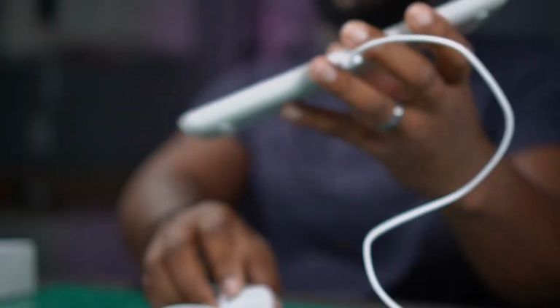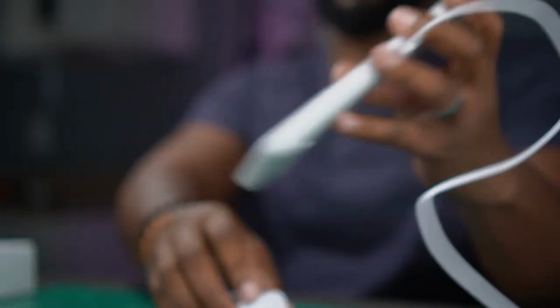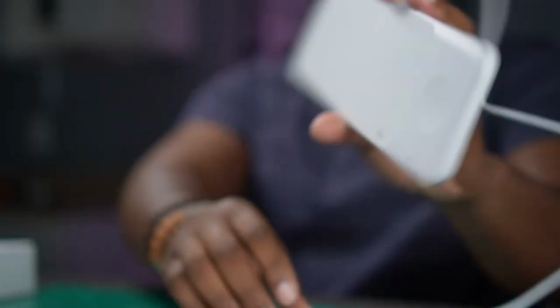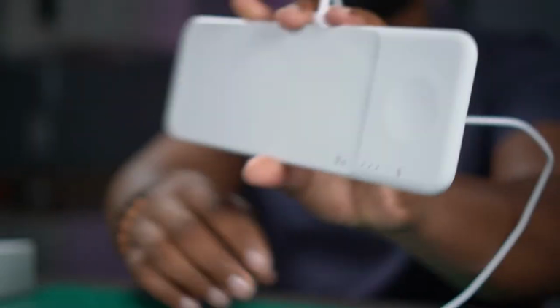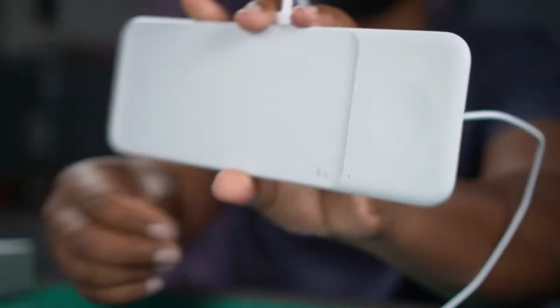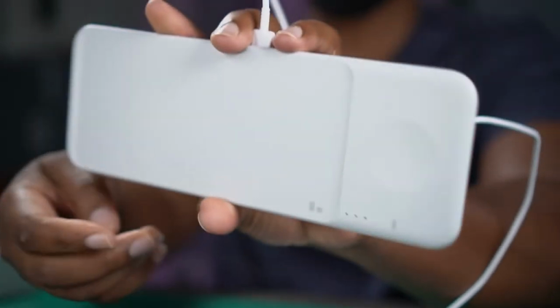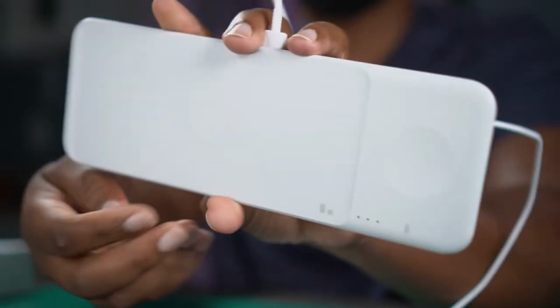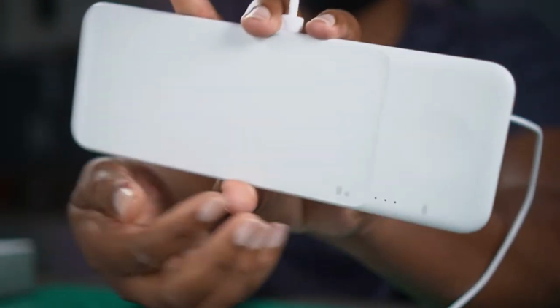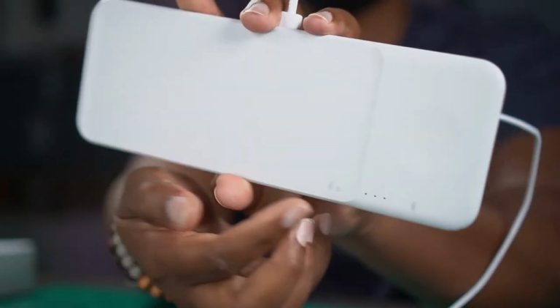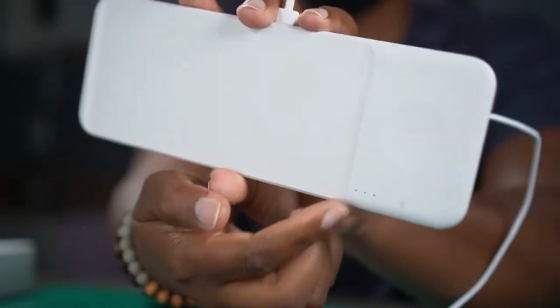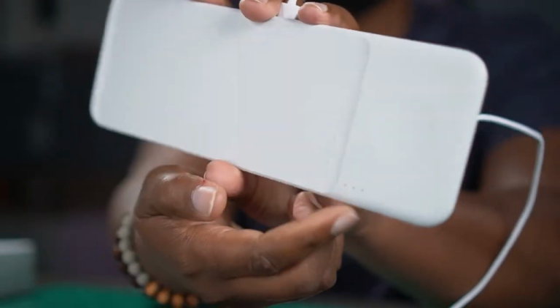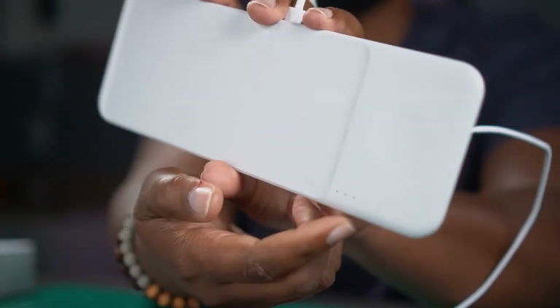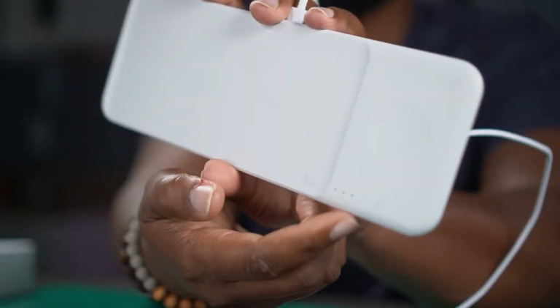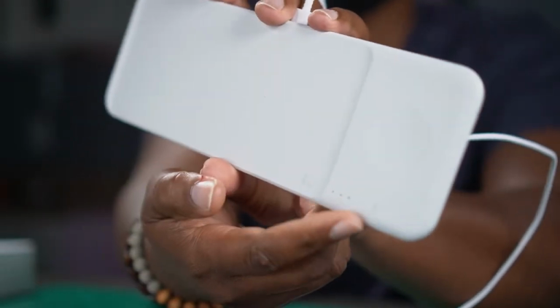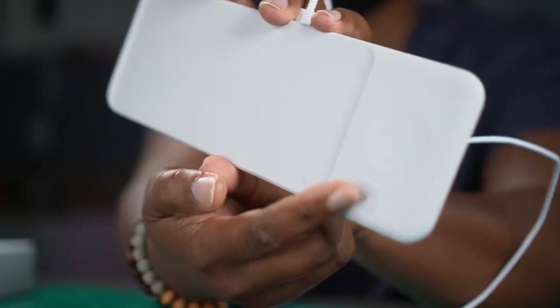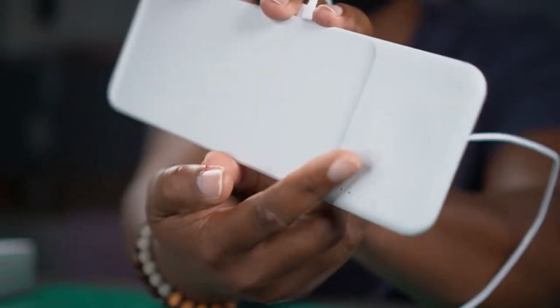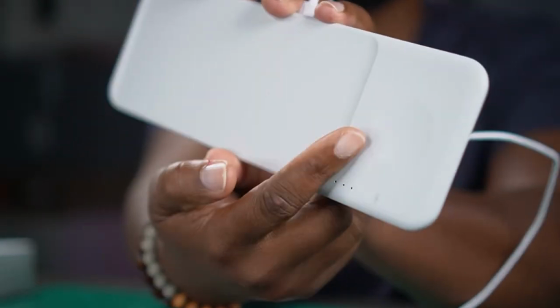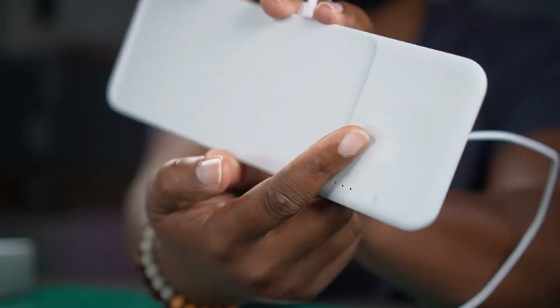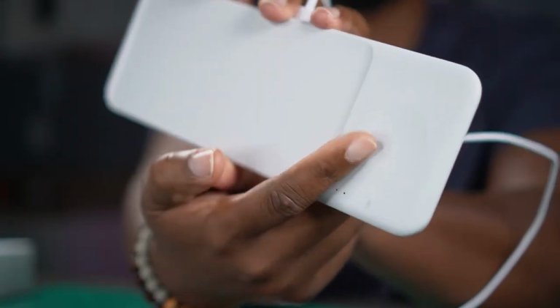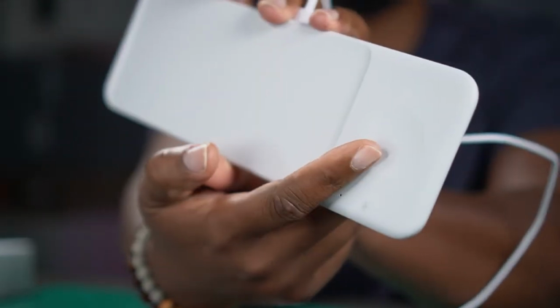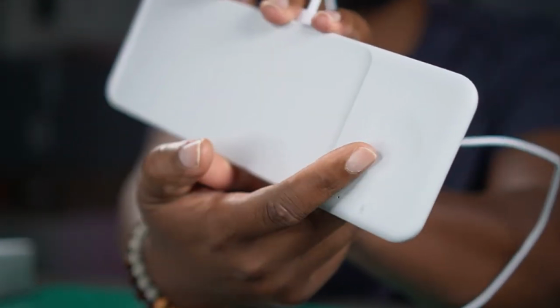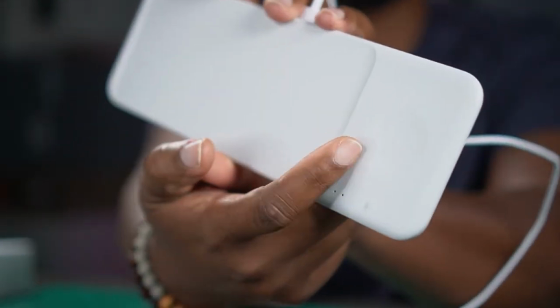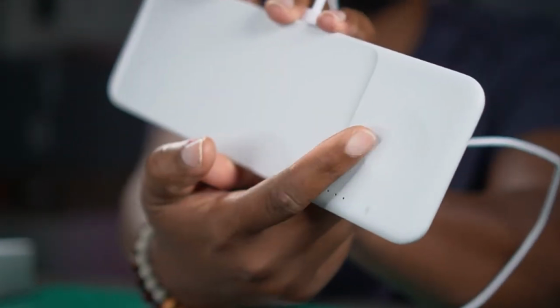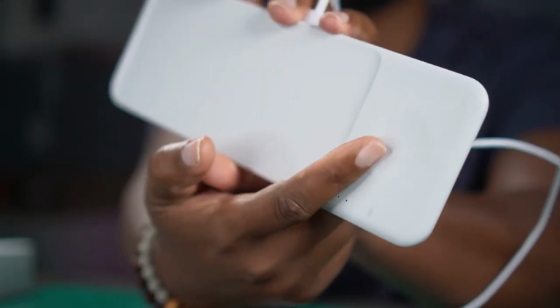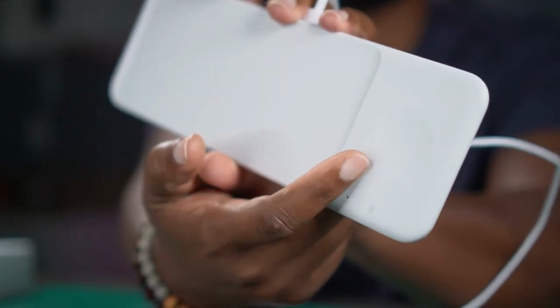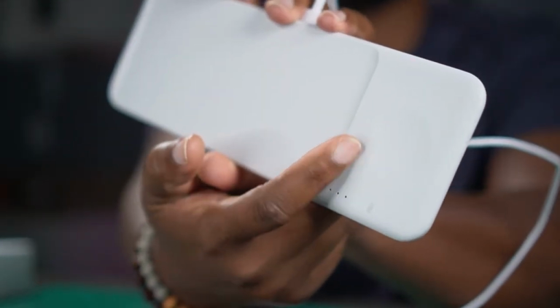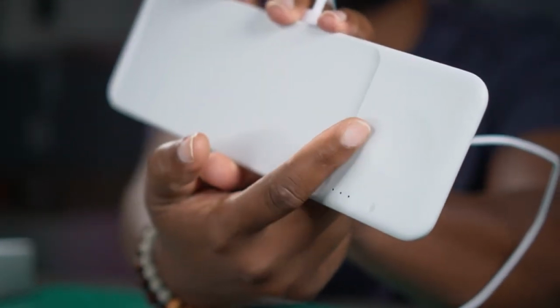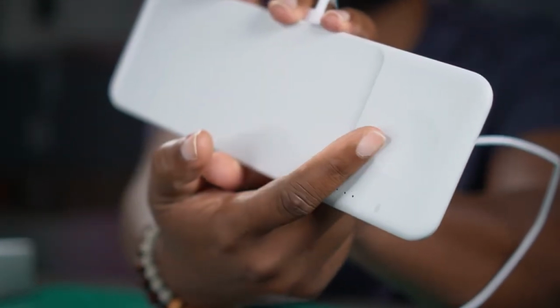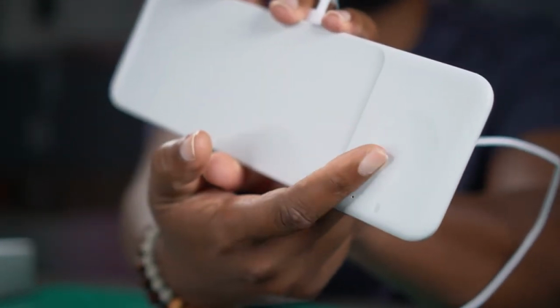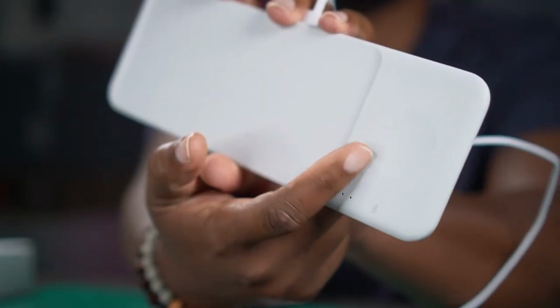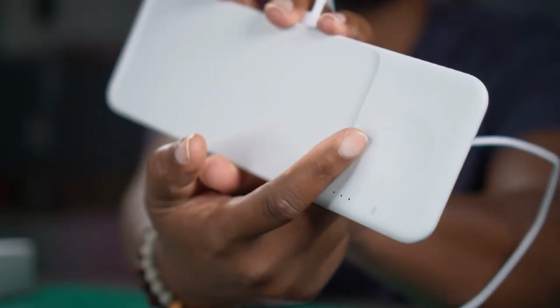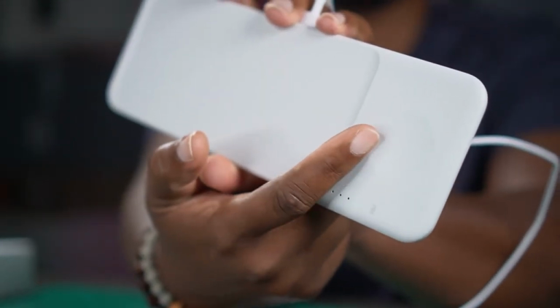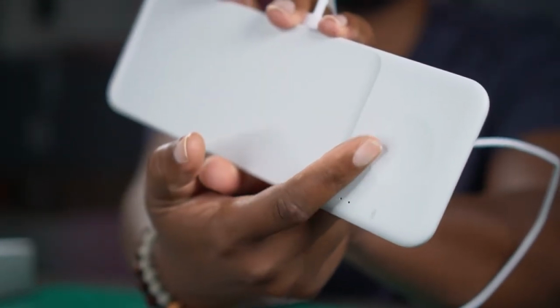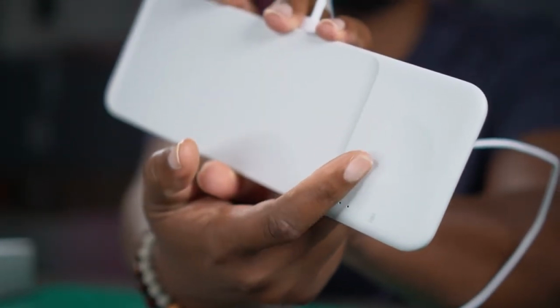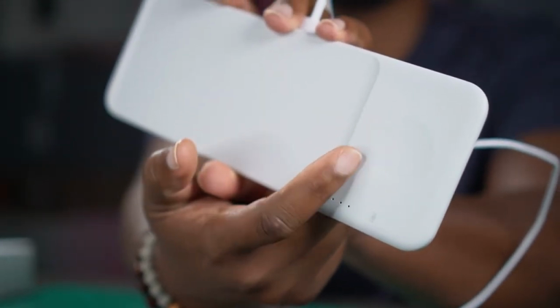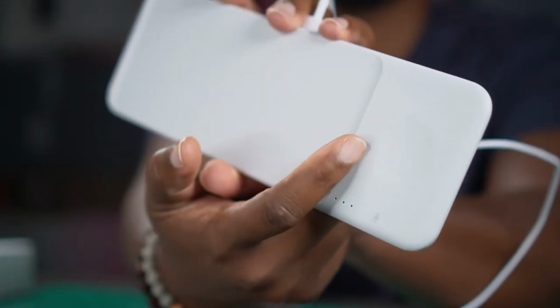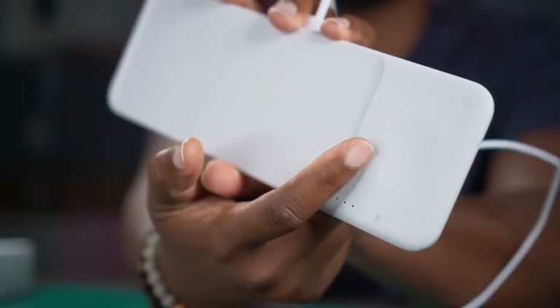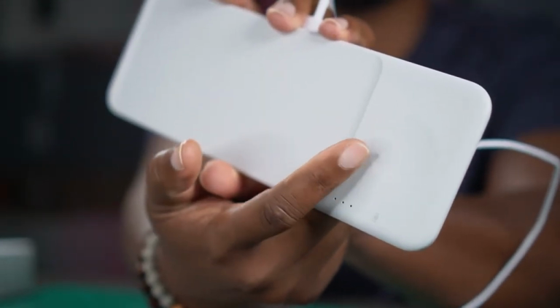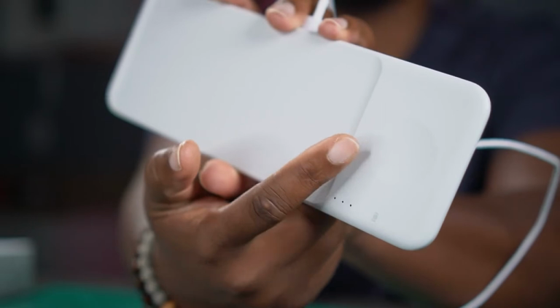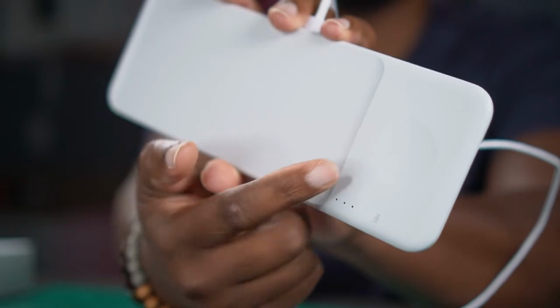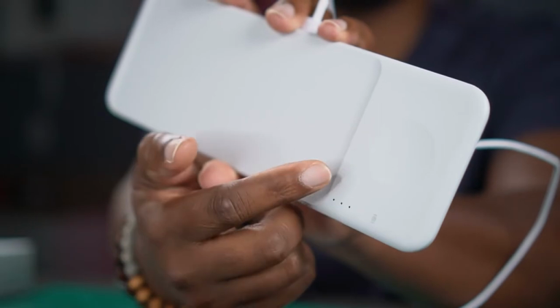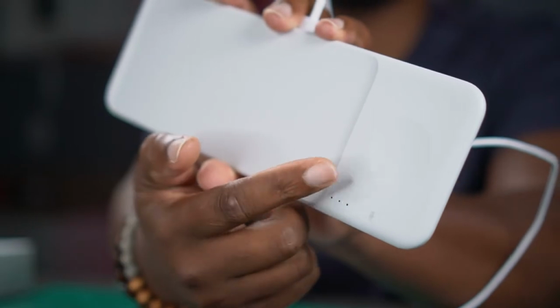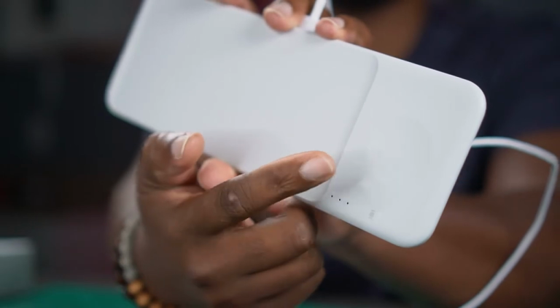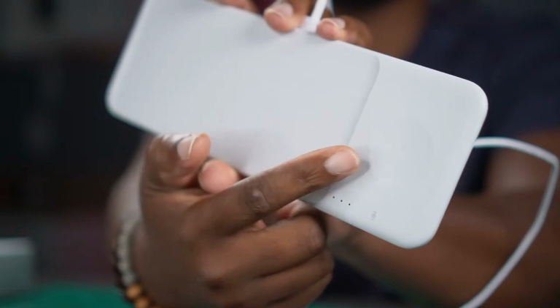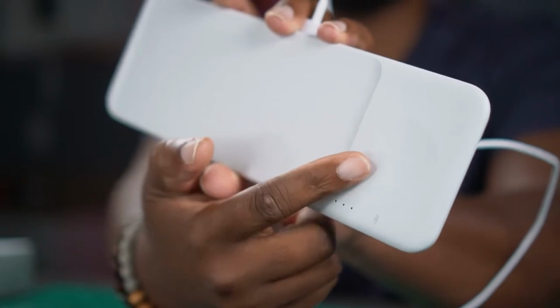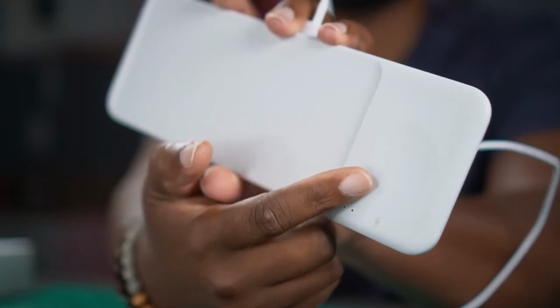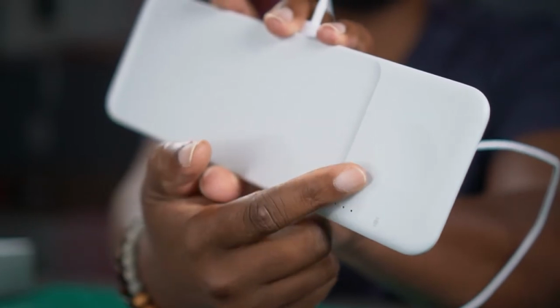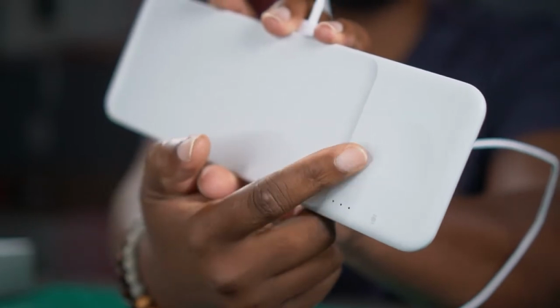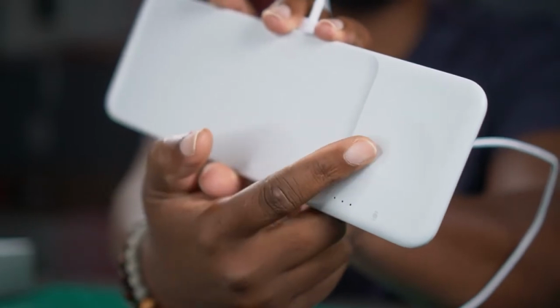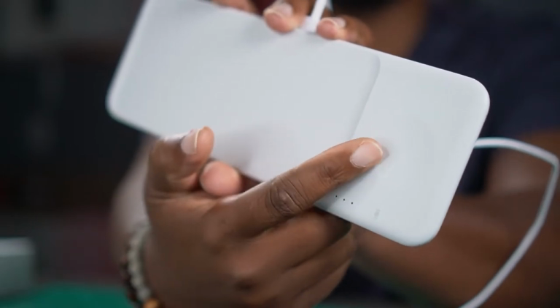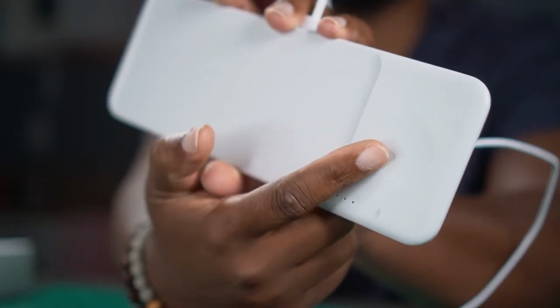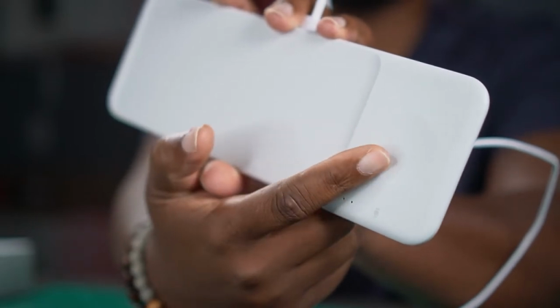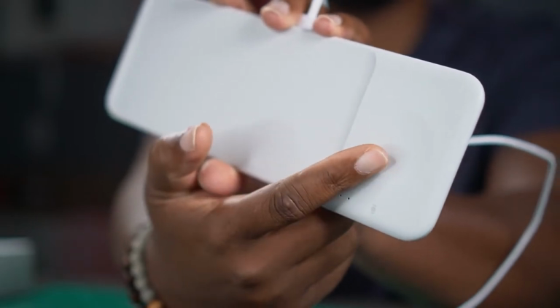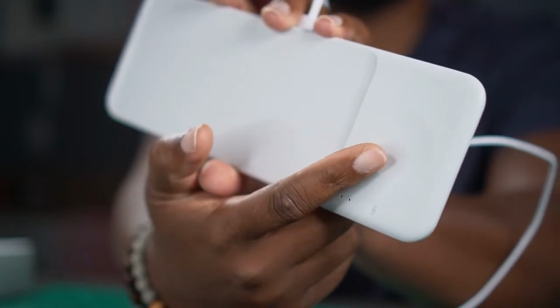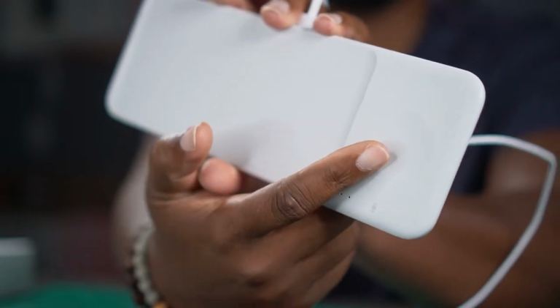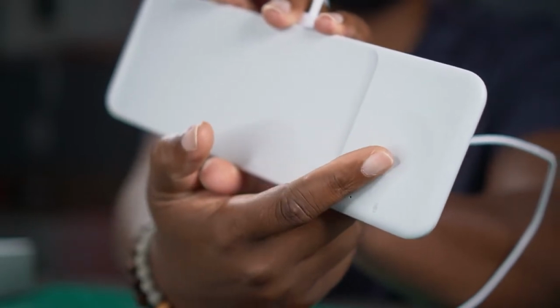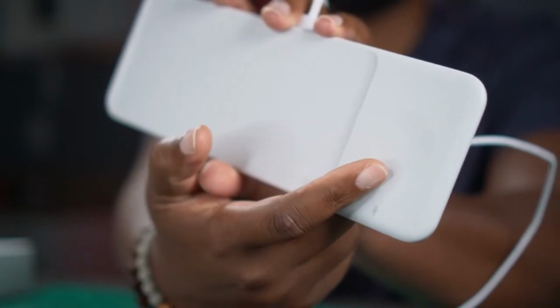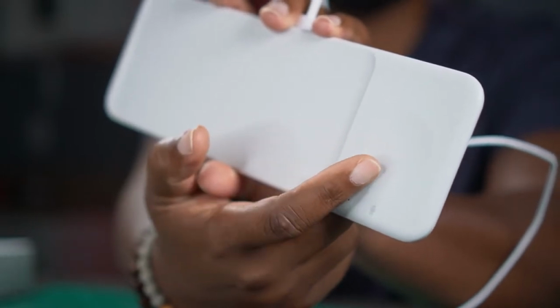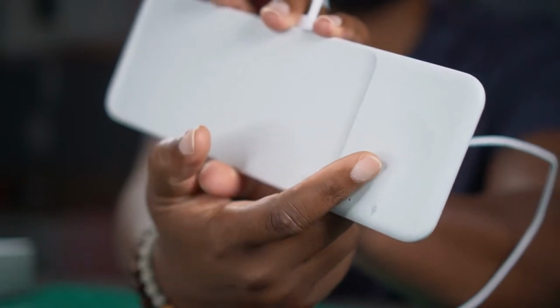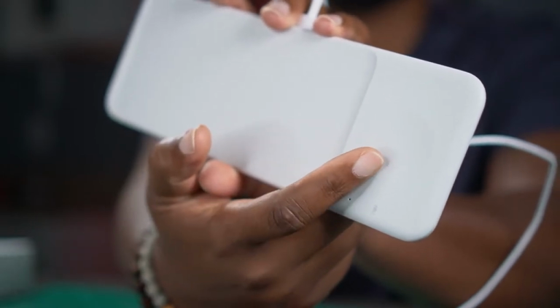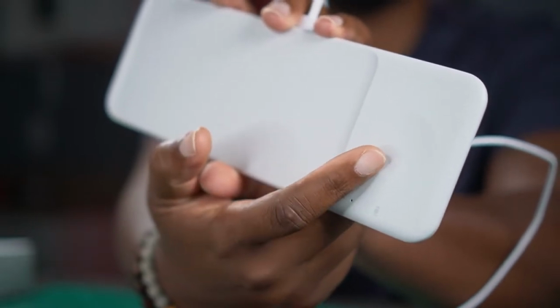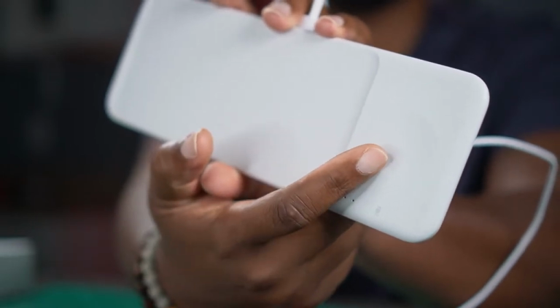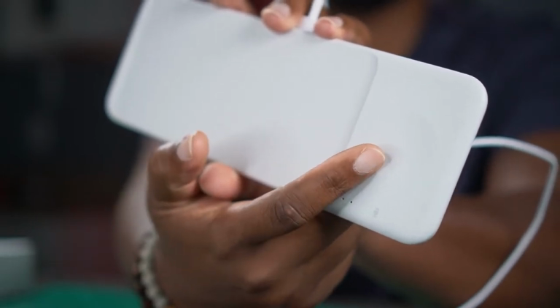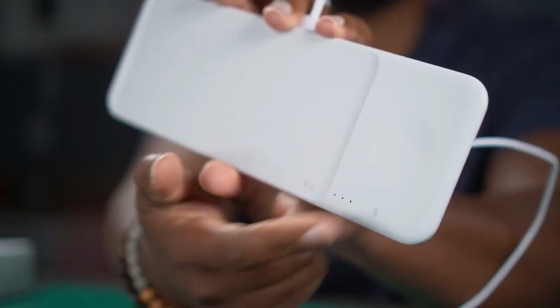Also, you can see a little indentation right there for the Galaxy watches, because they have kind of a bubble on the back end side. This indentation accommodates that design difference.